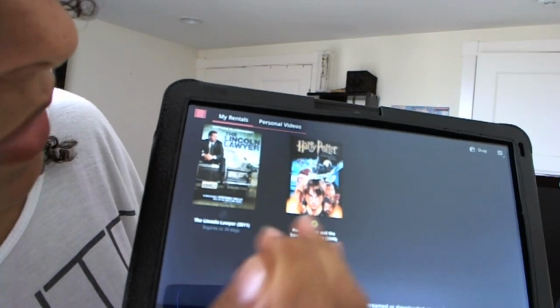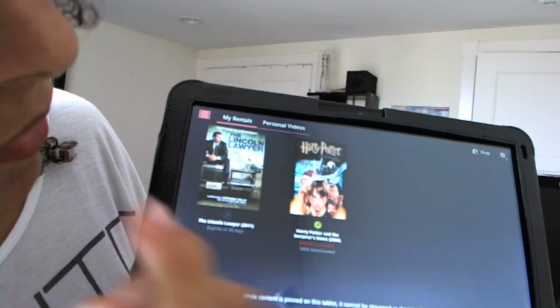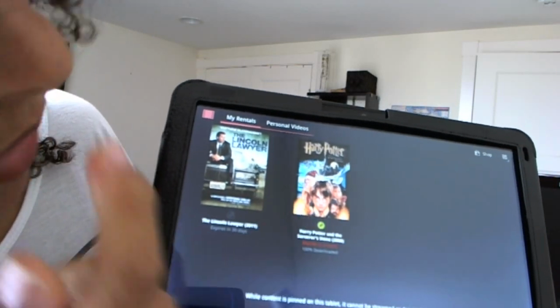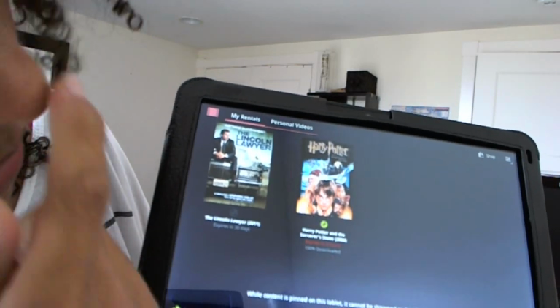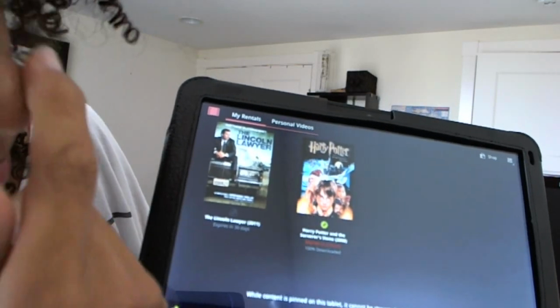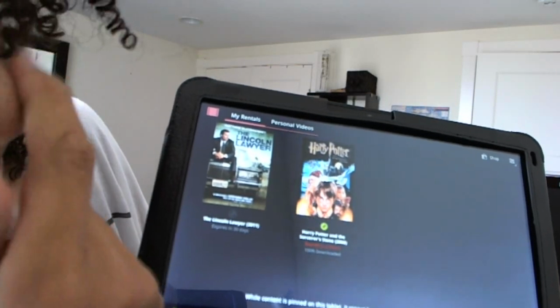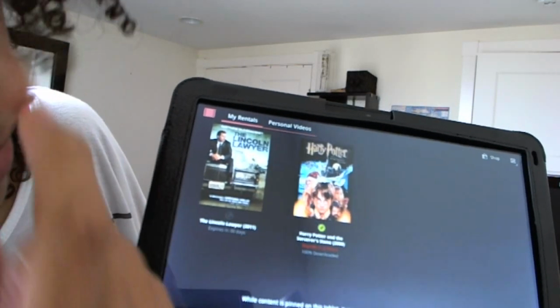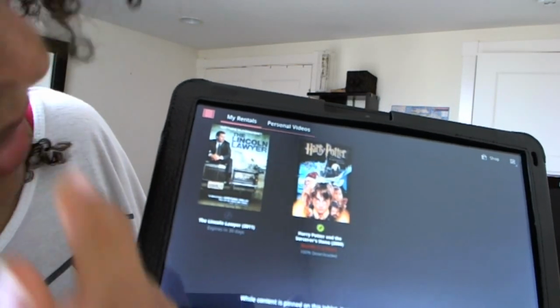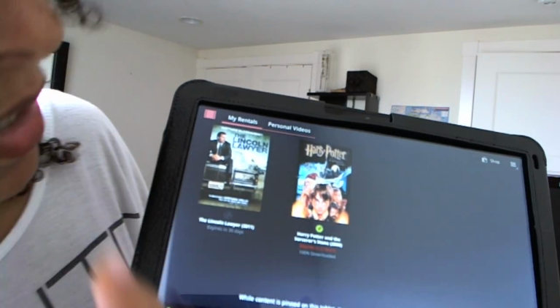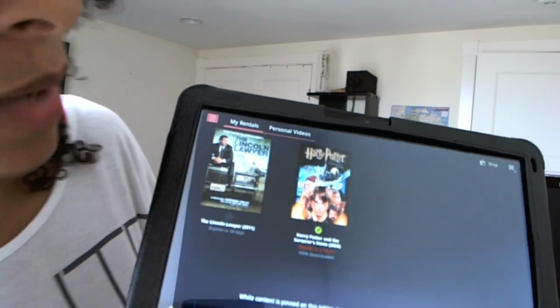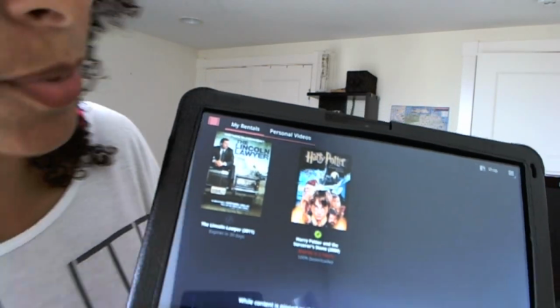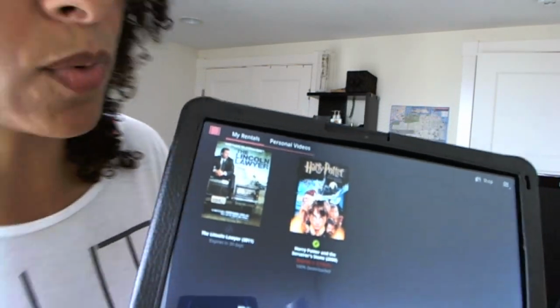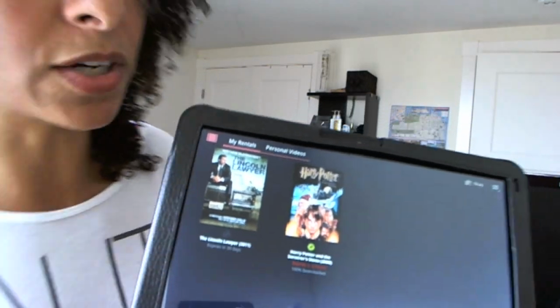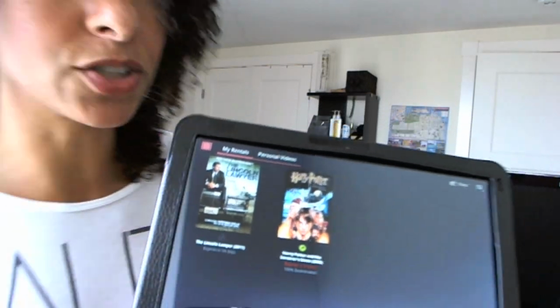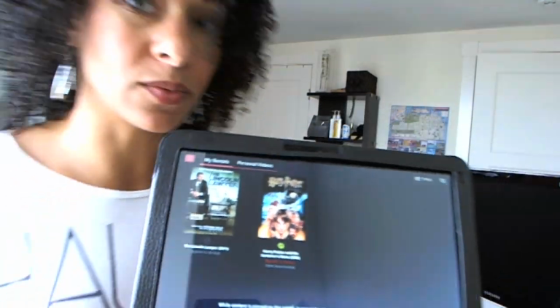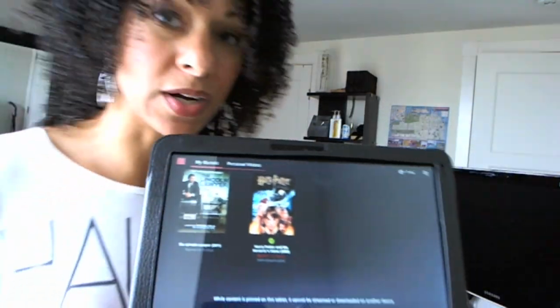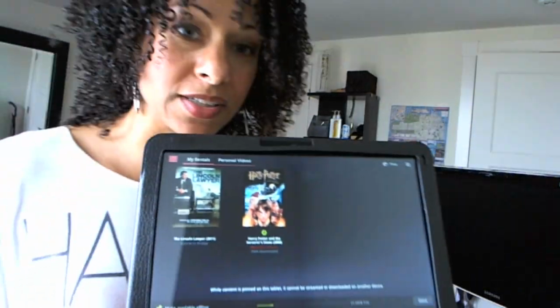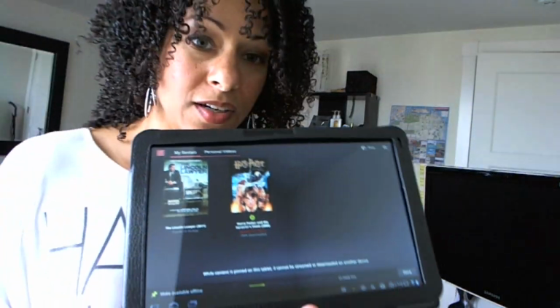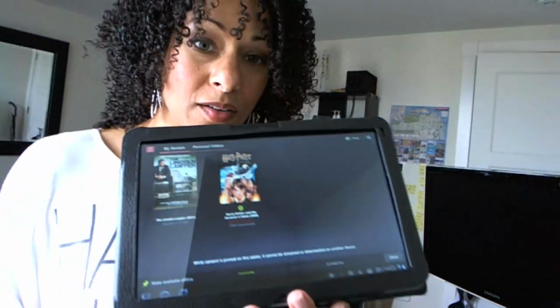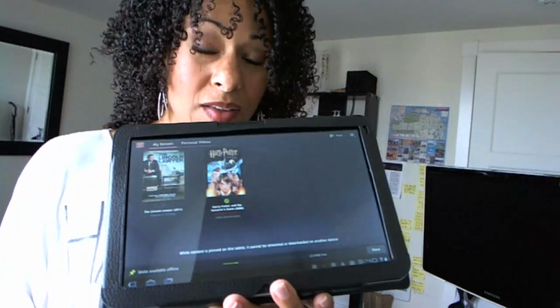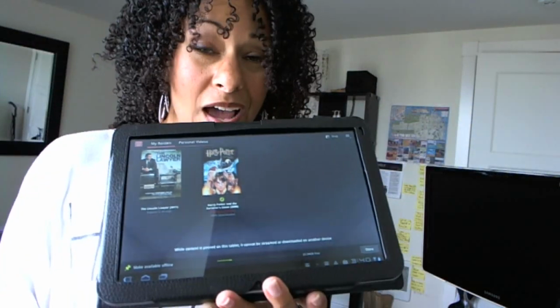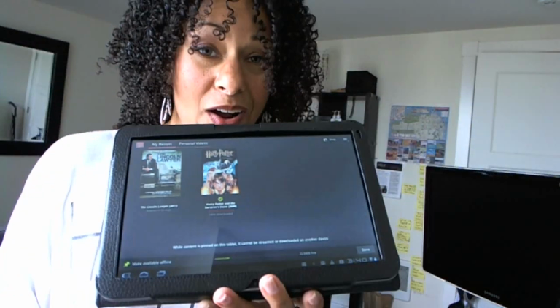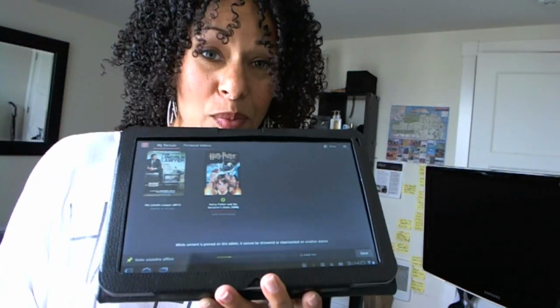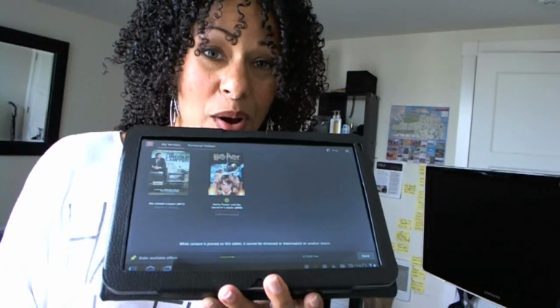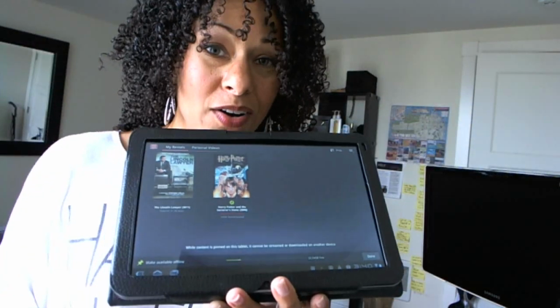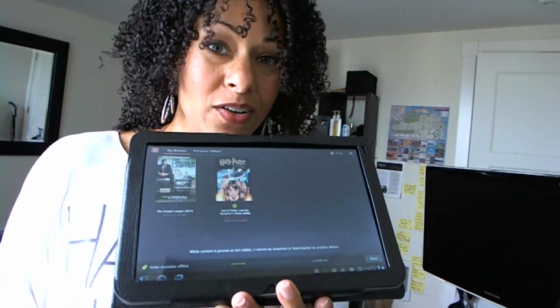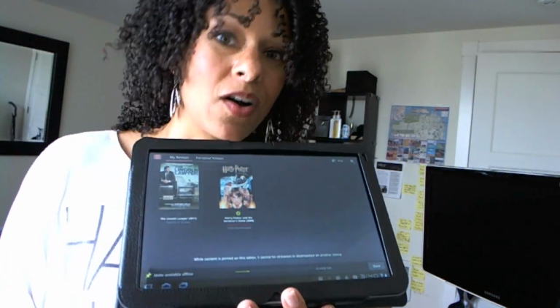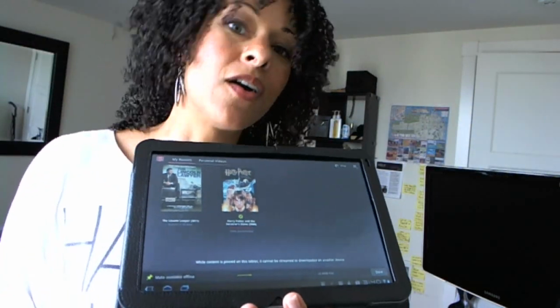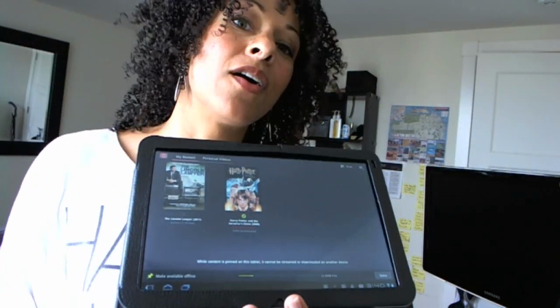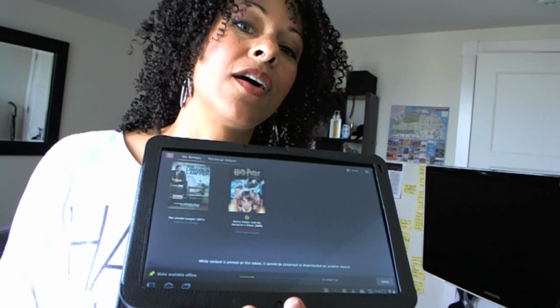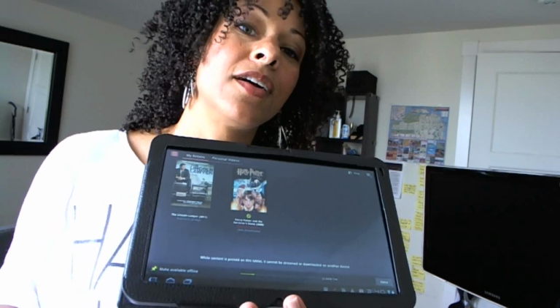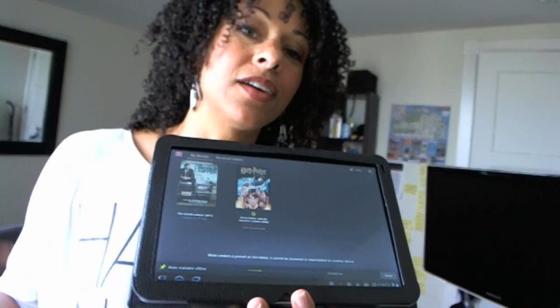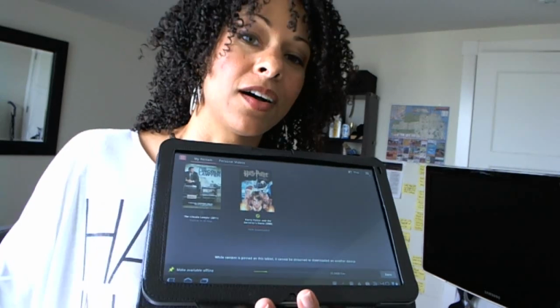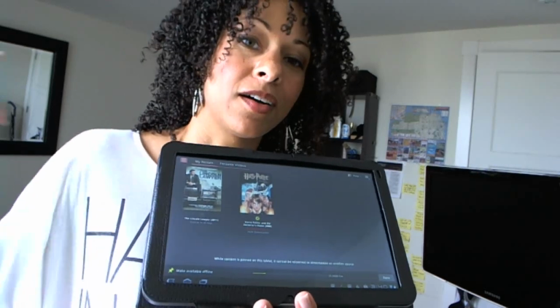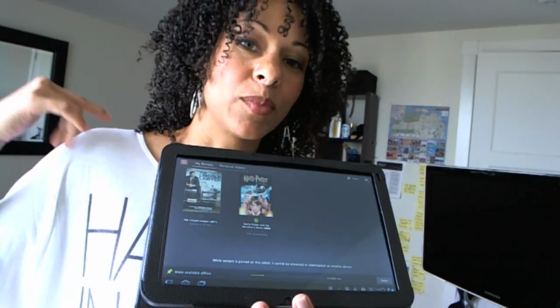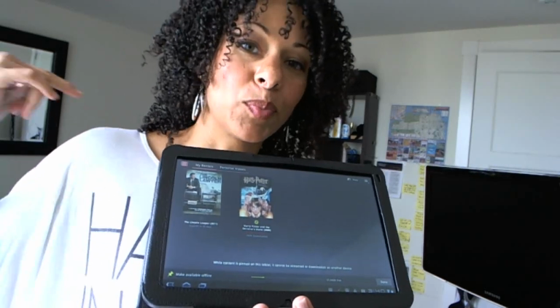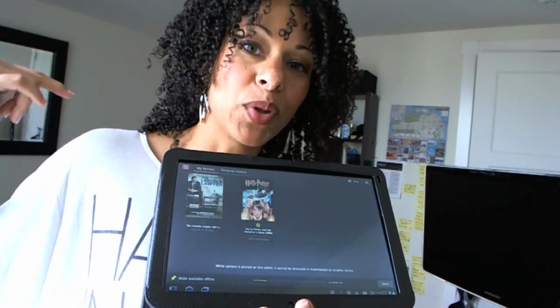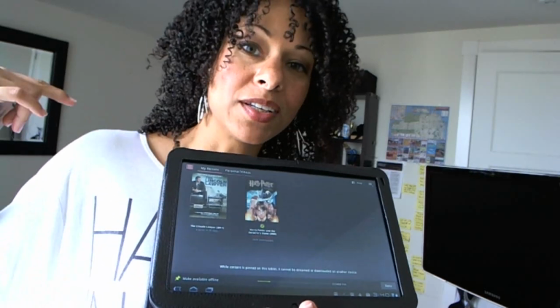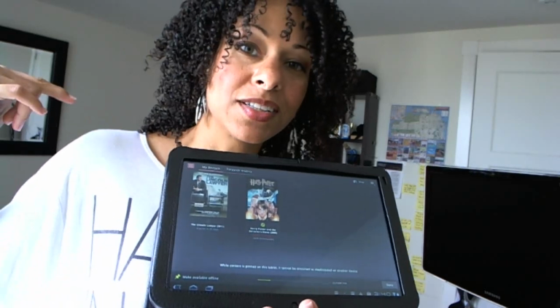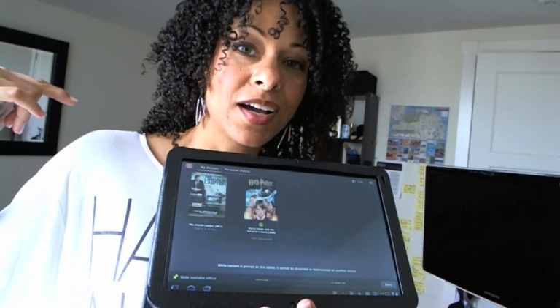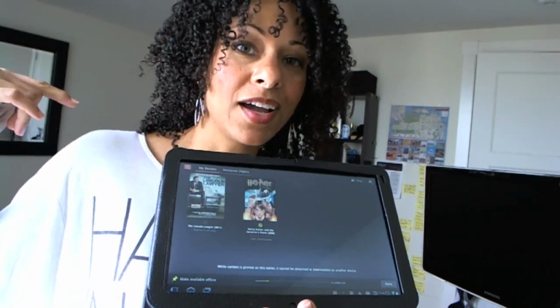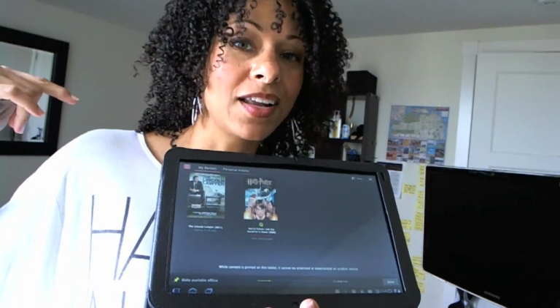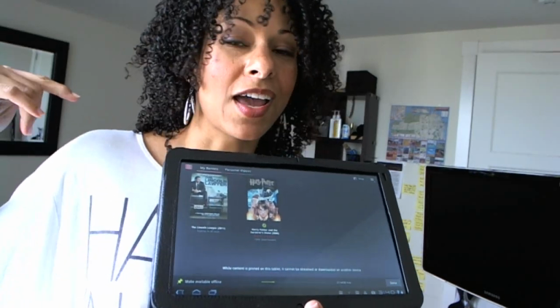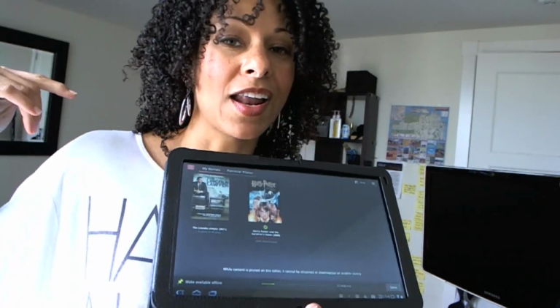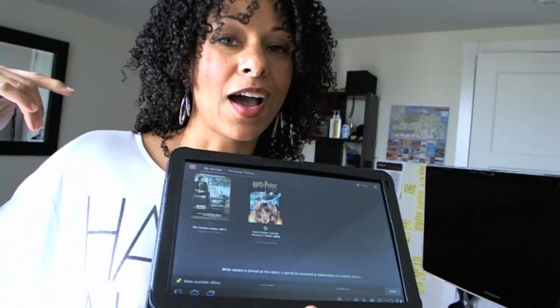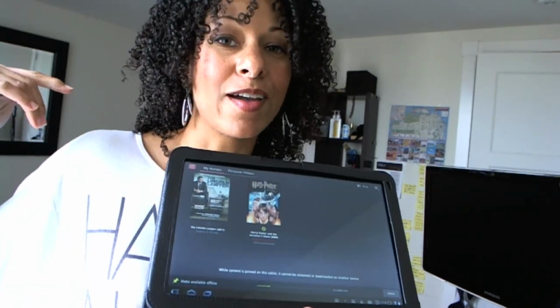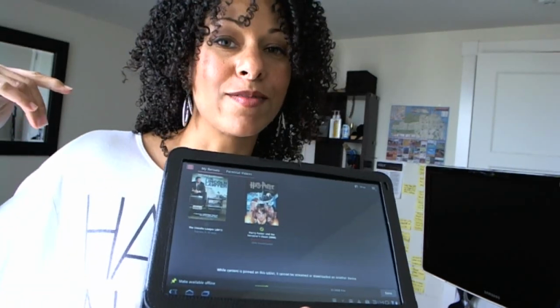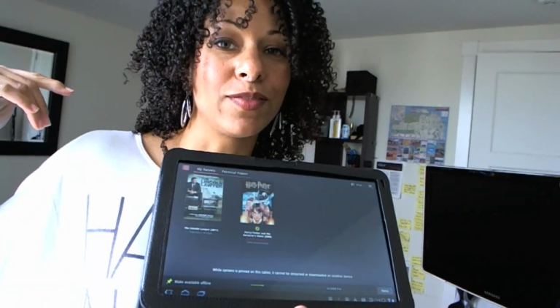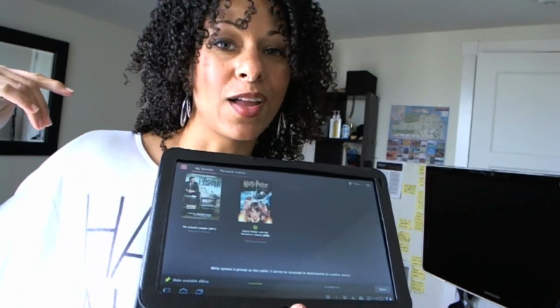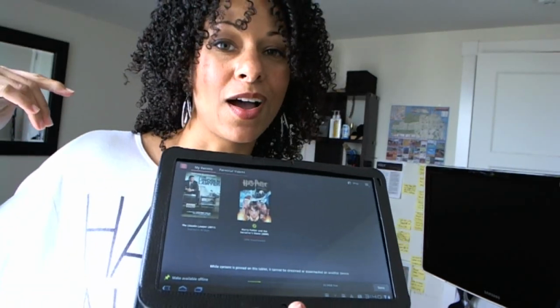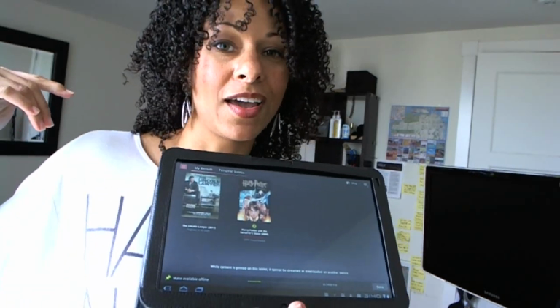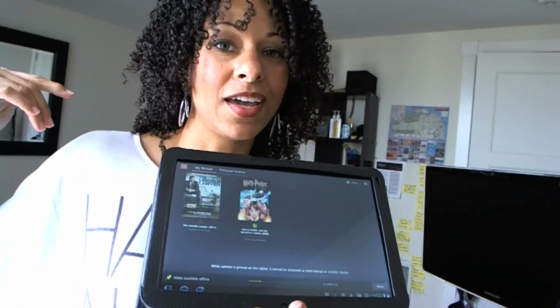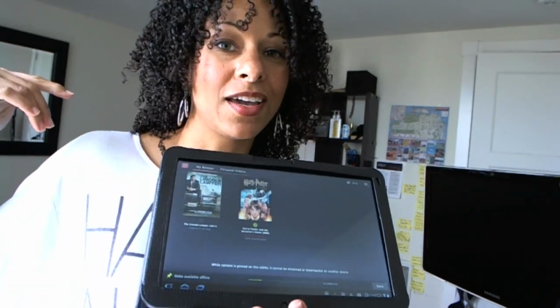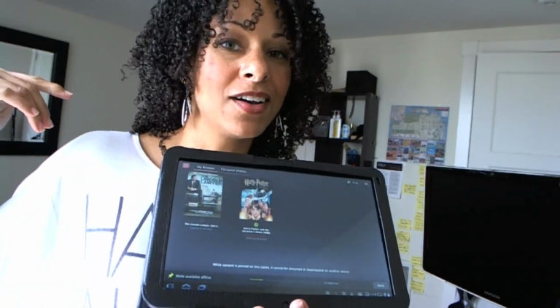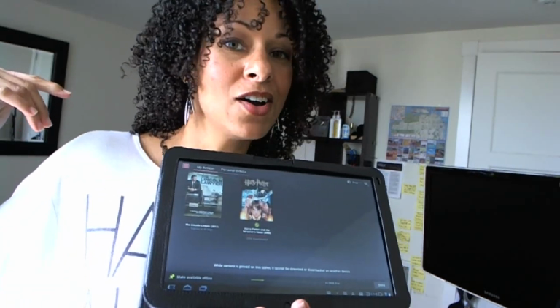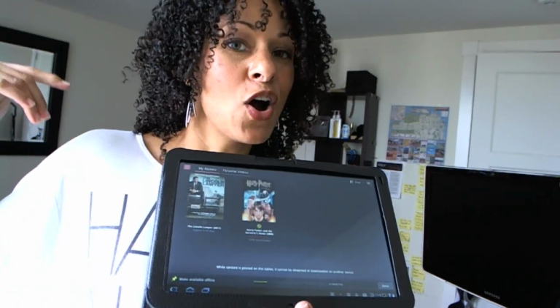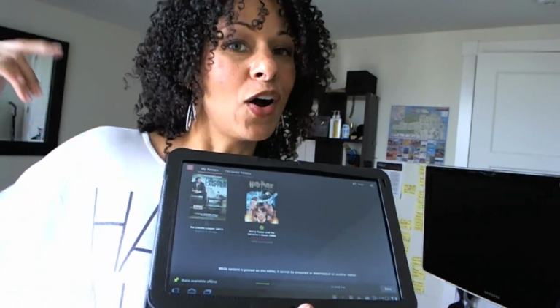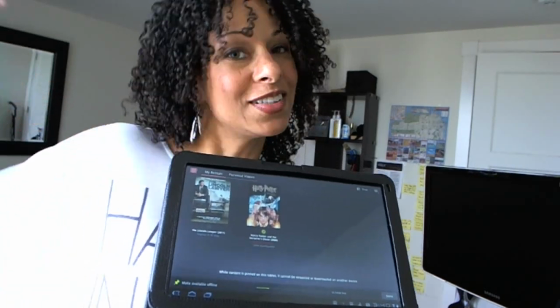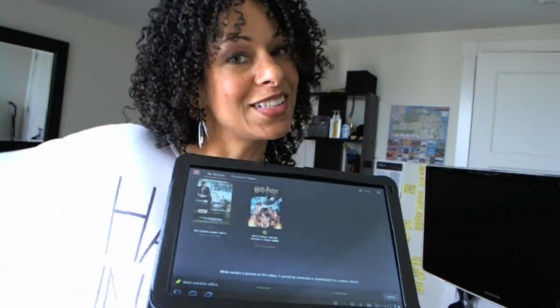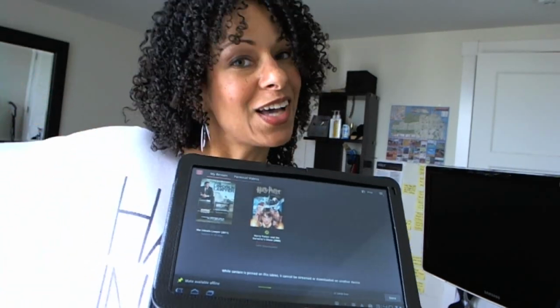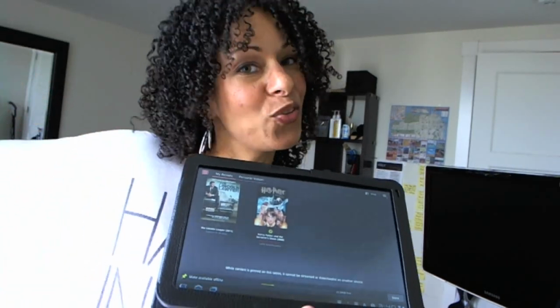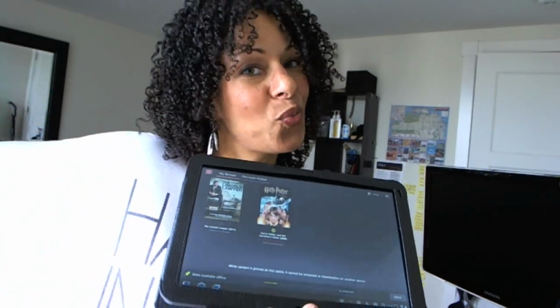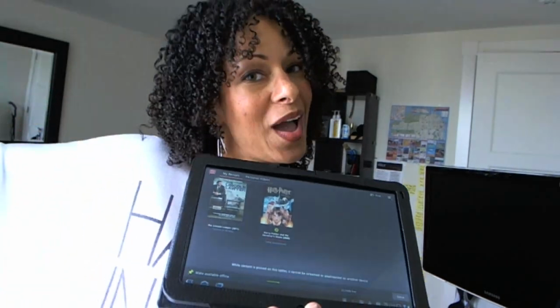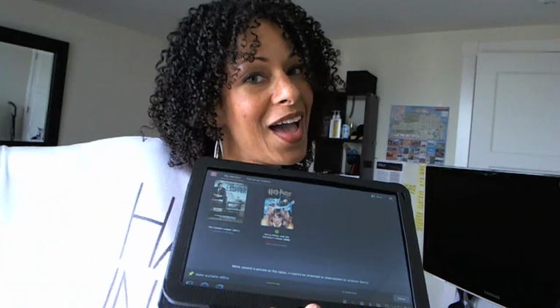I have that checked. I'll be watching the rest of Harry Potter on the plane tonight and I am flying on Southwest.